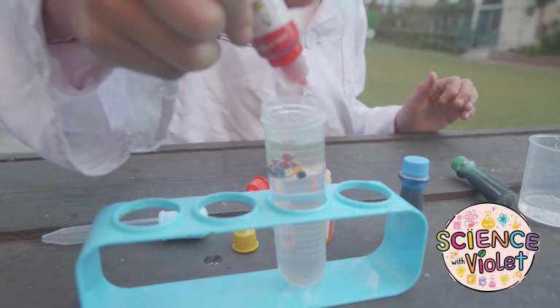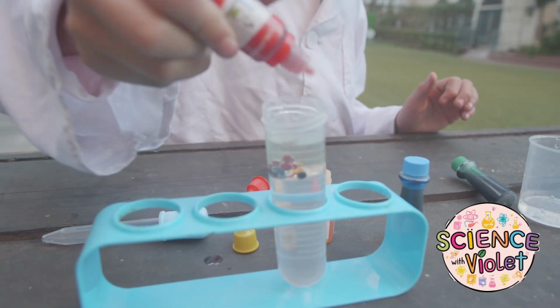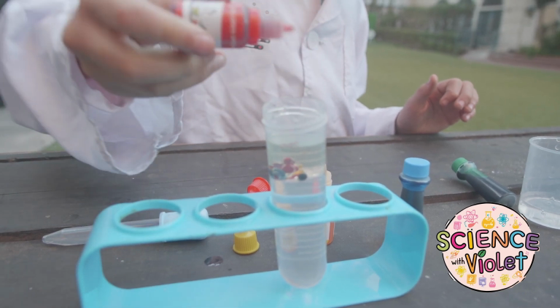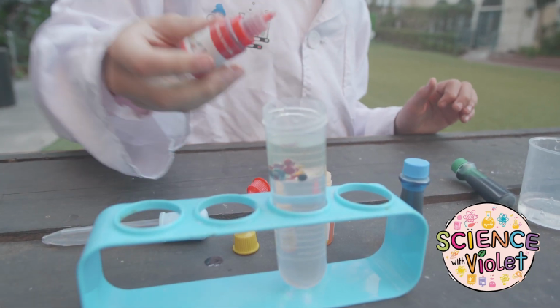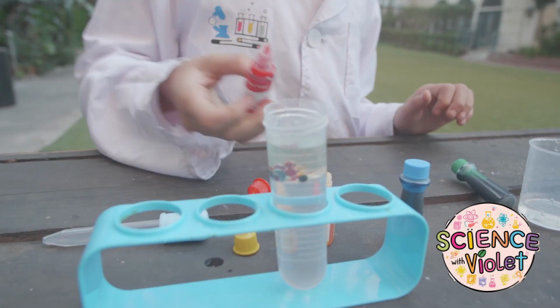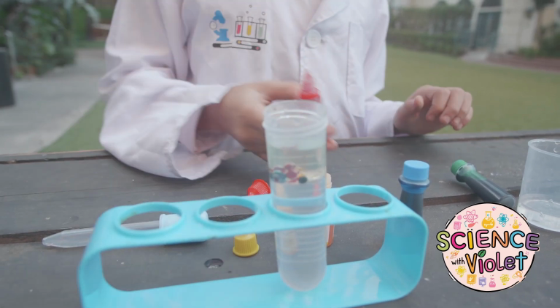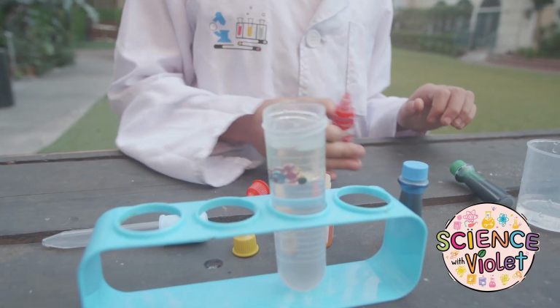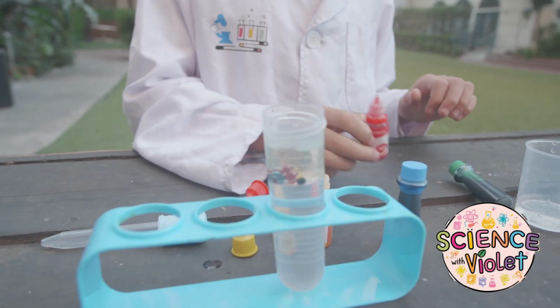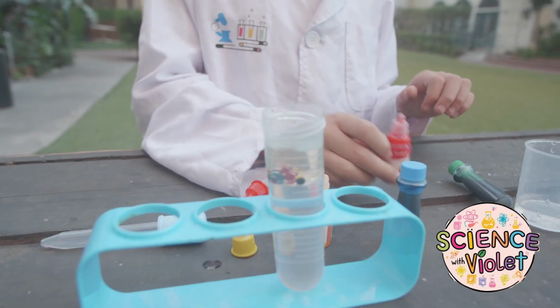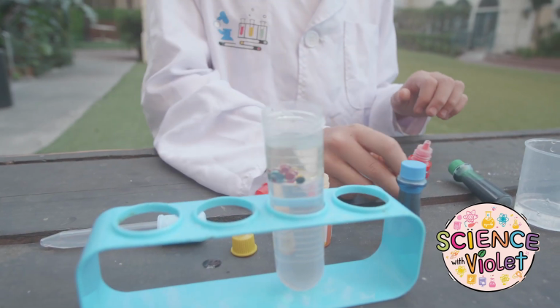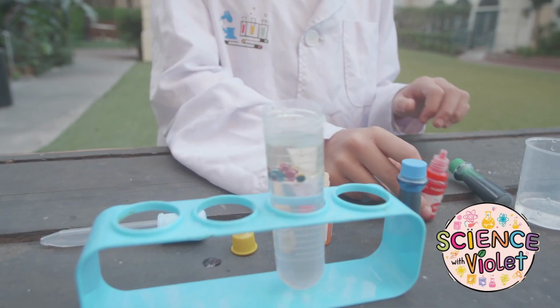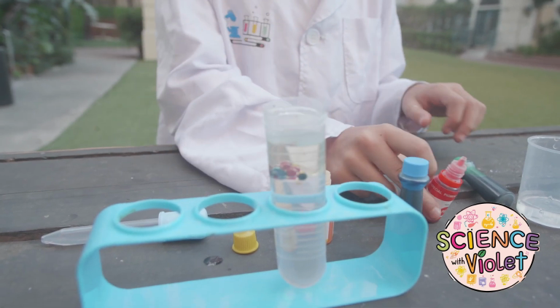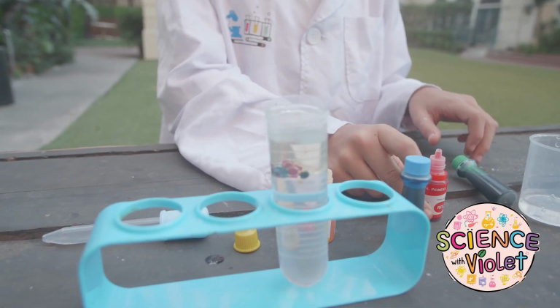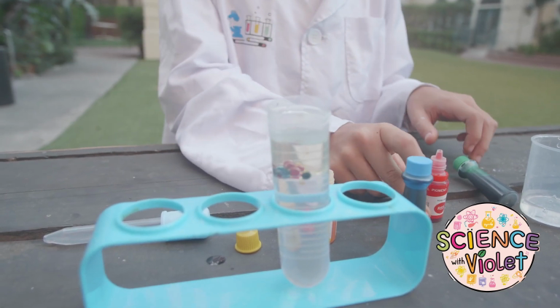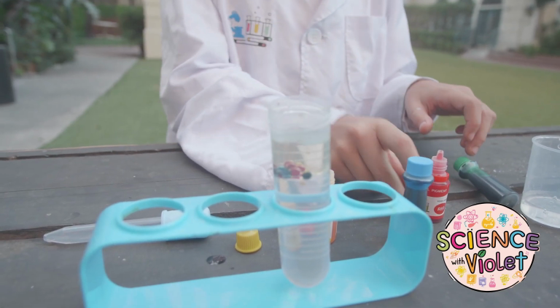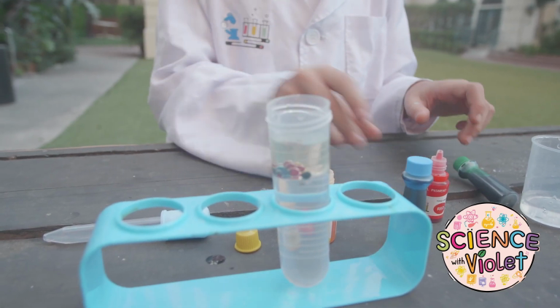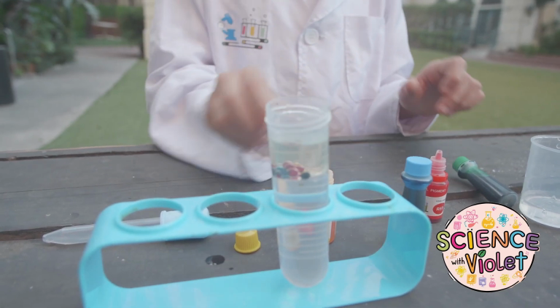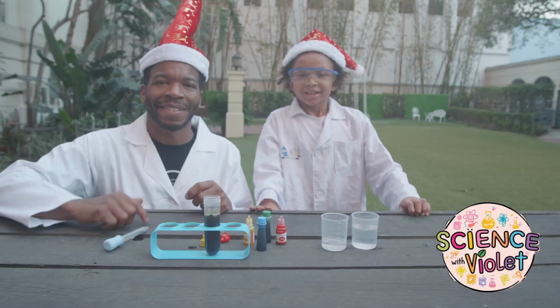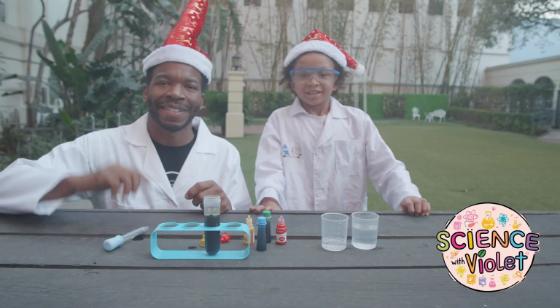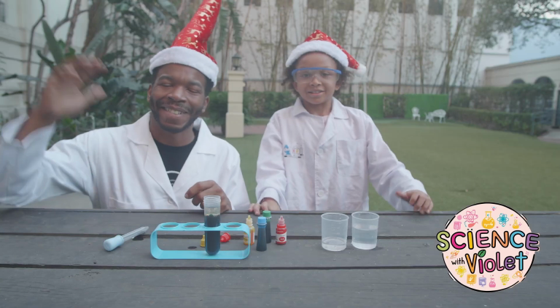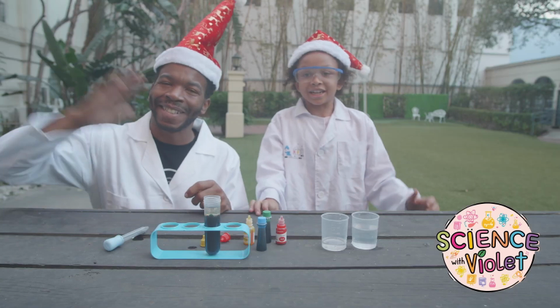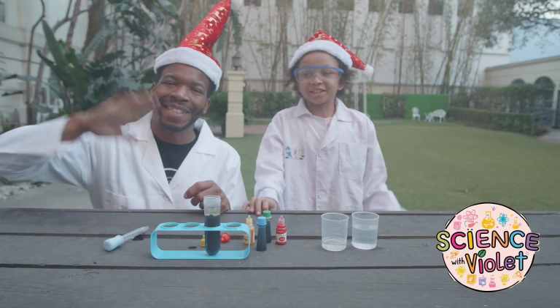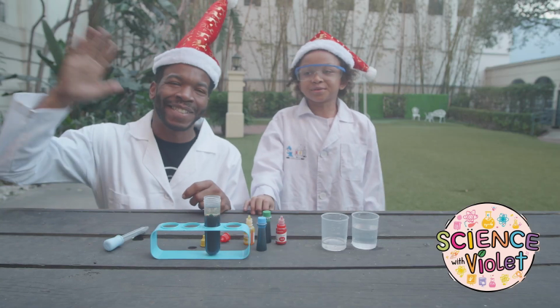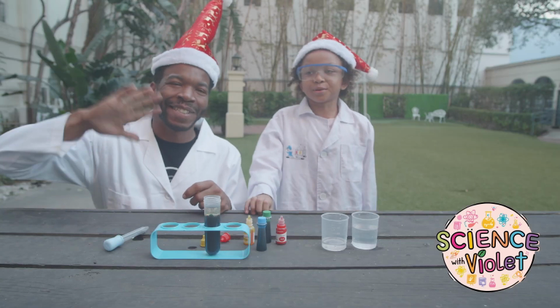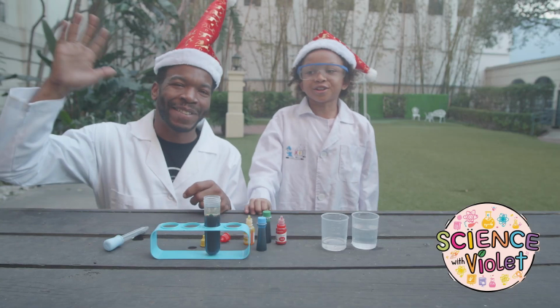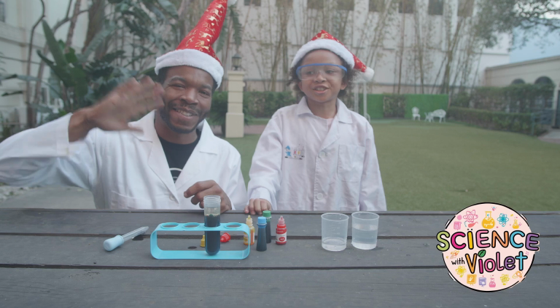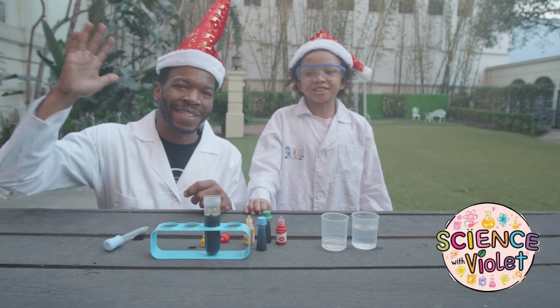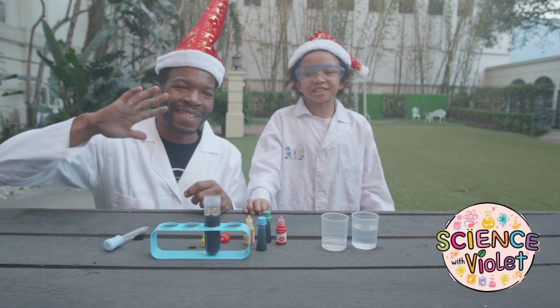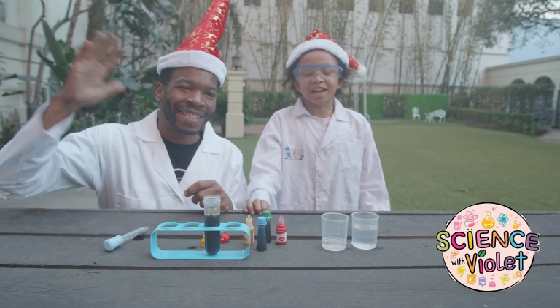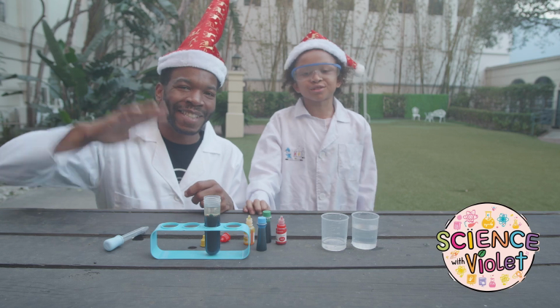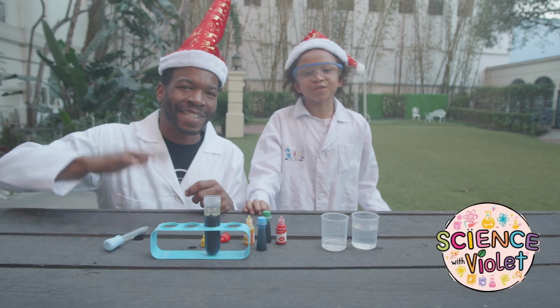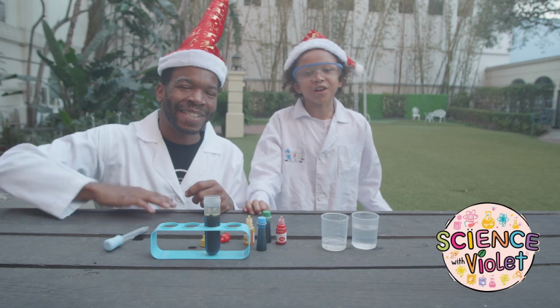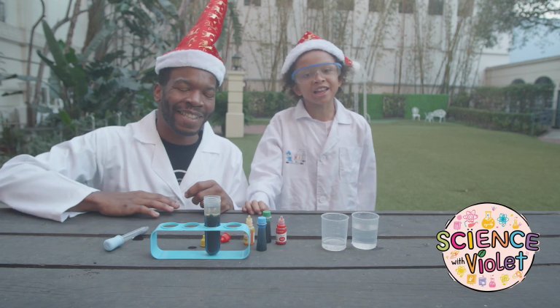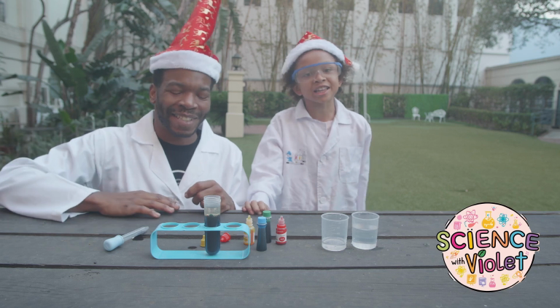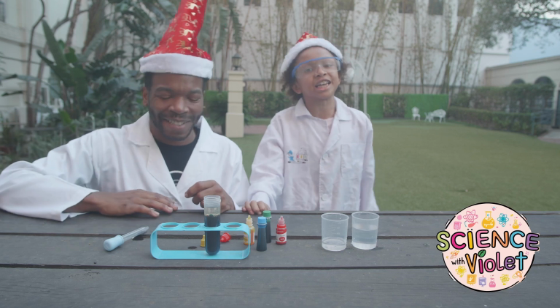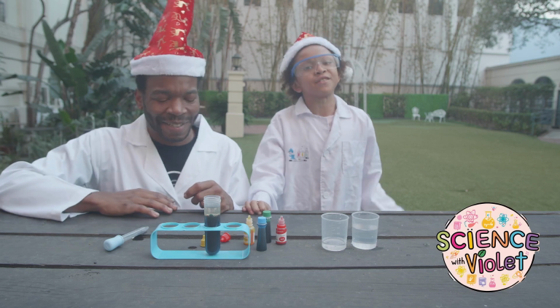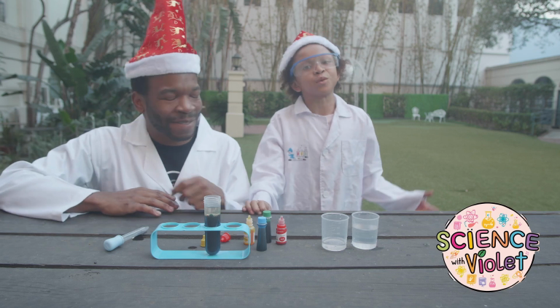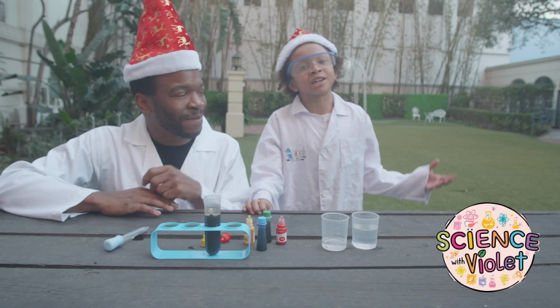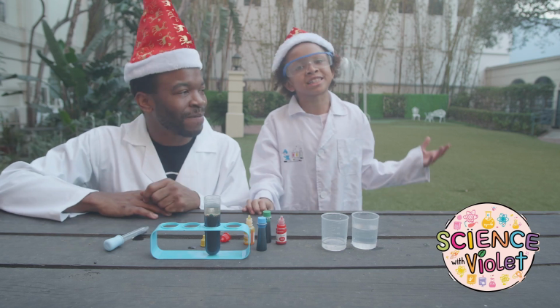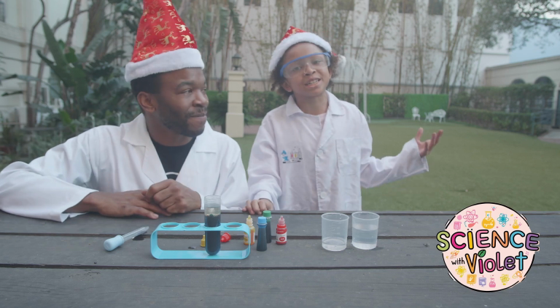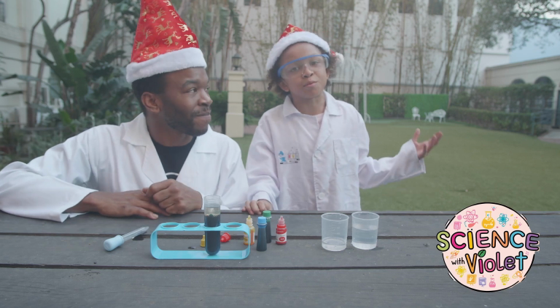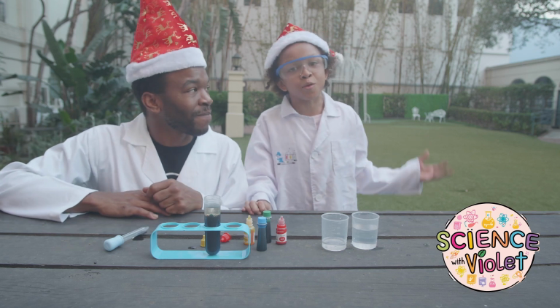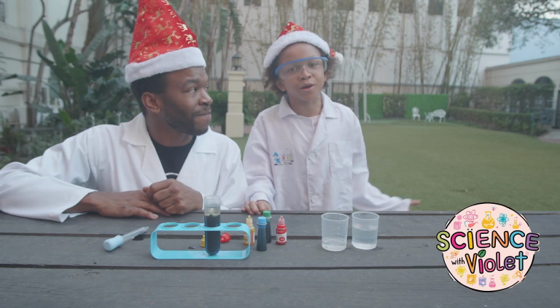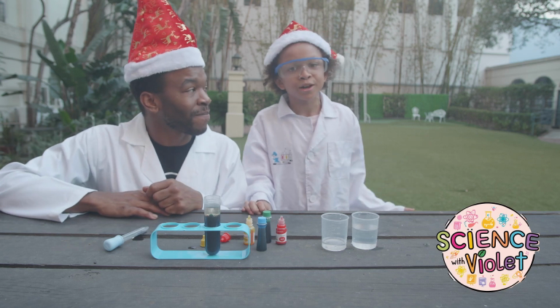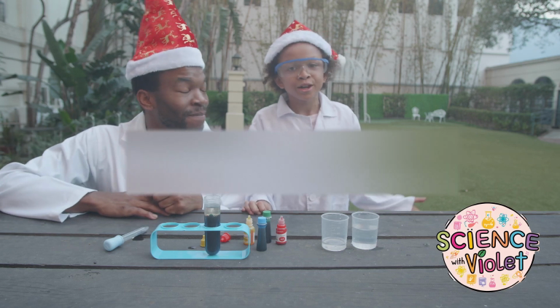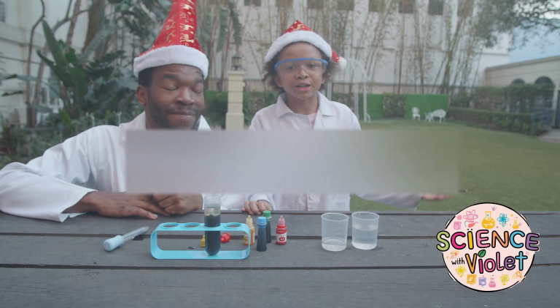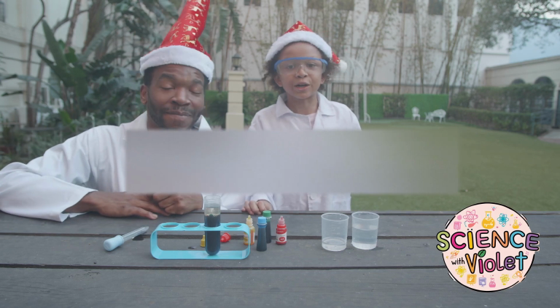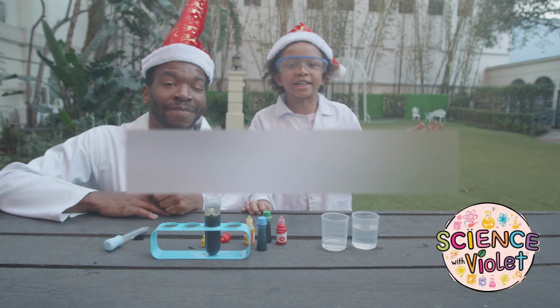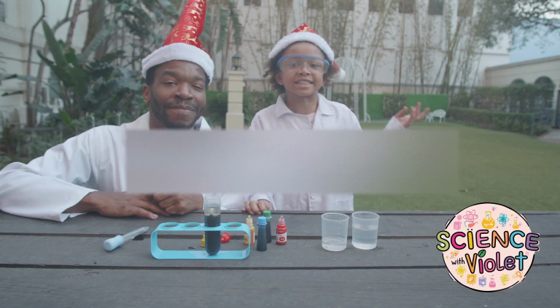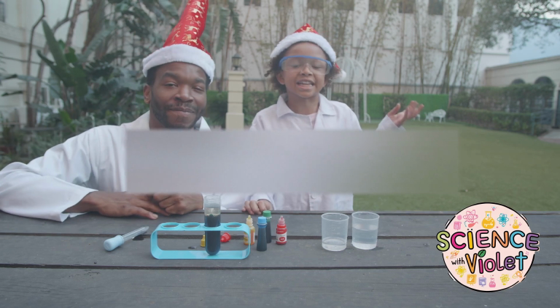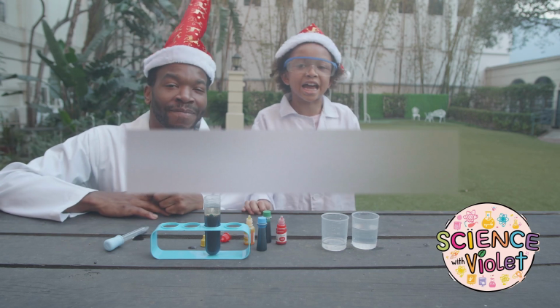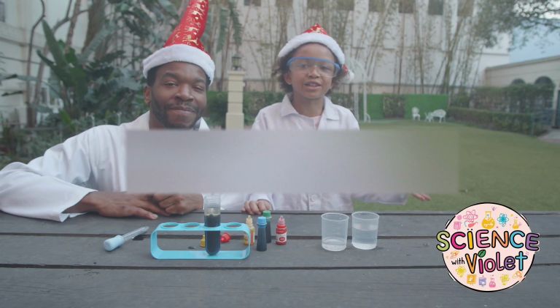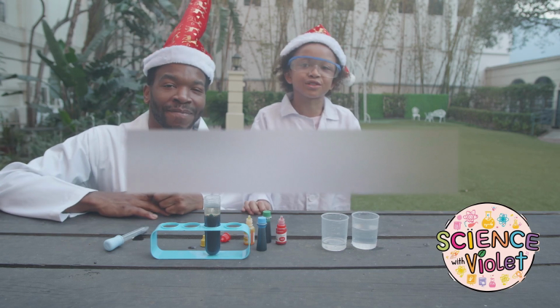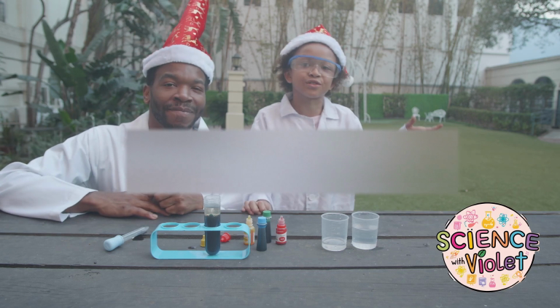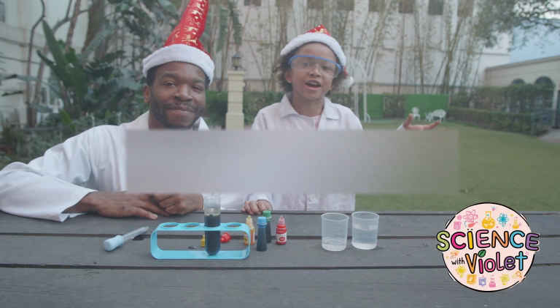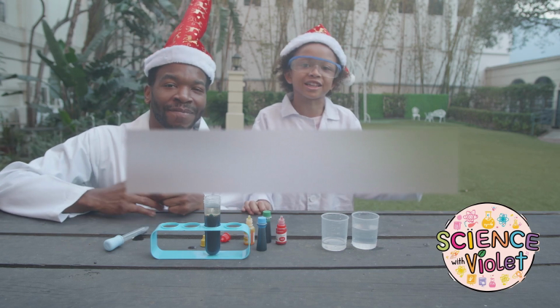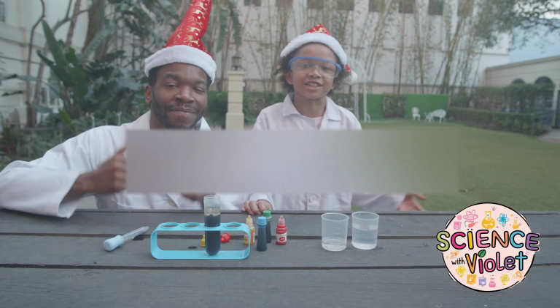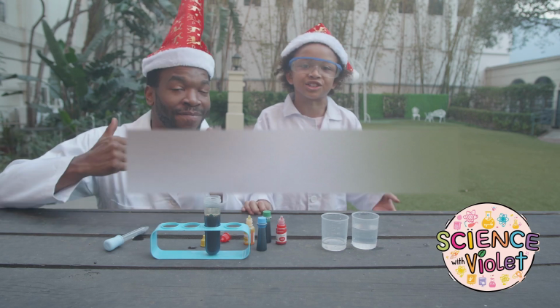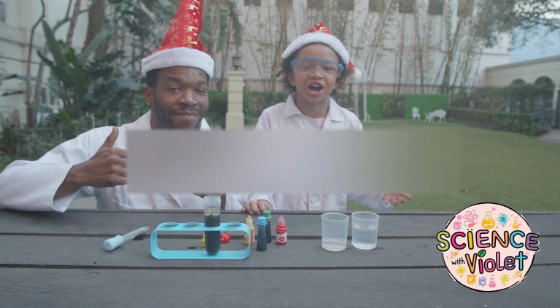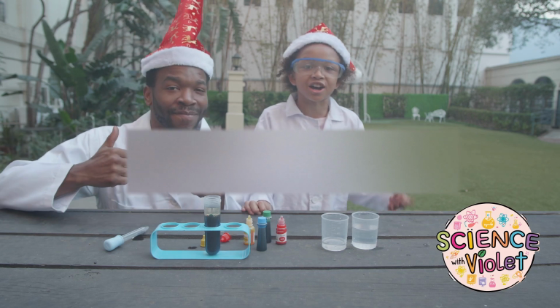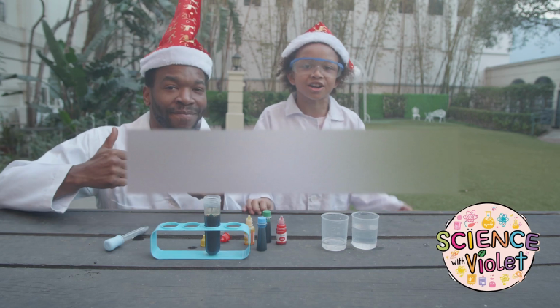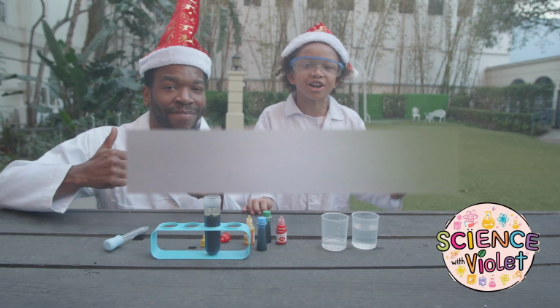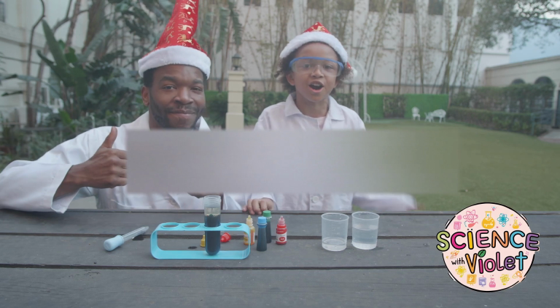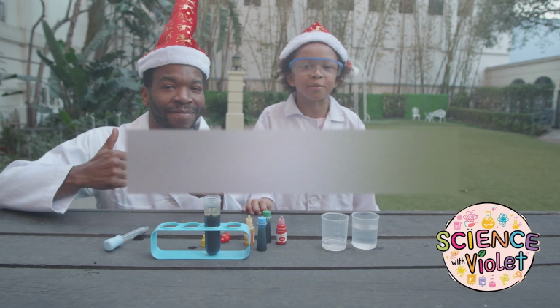Thanks for watching Science with Violet. If you want to see more, go to sciencewithviolet.com.